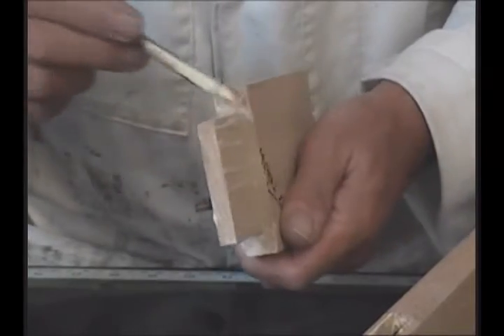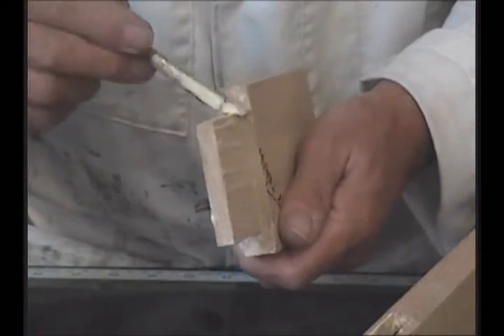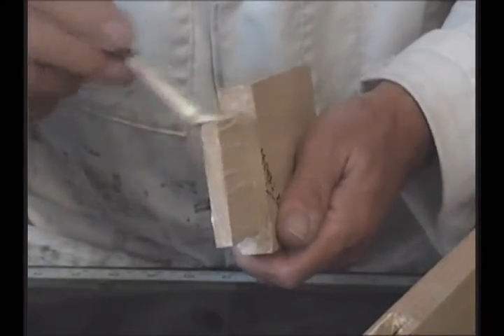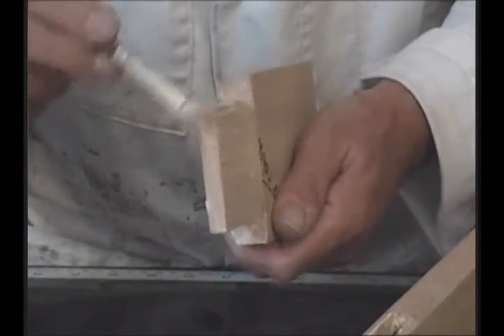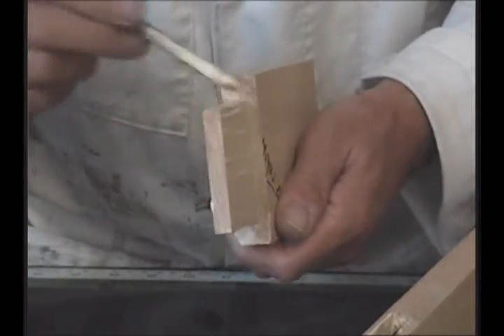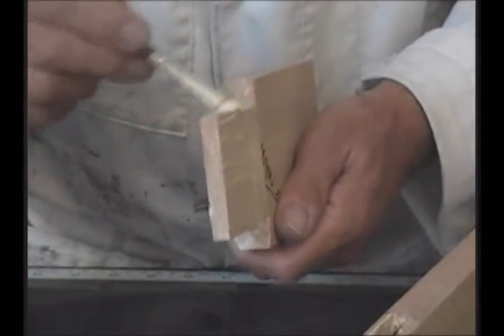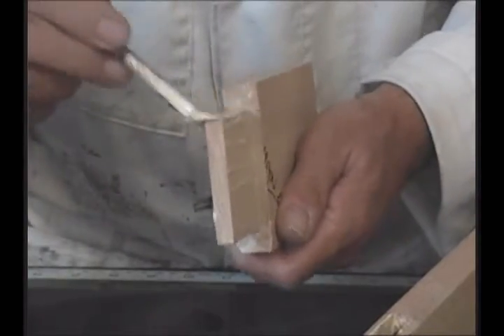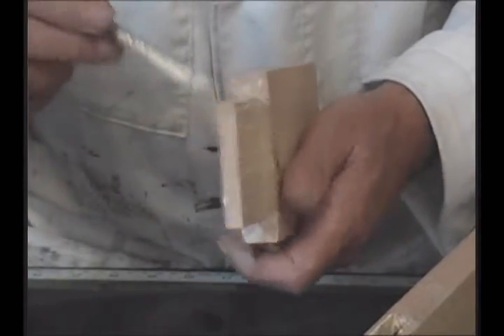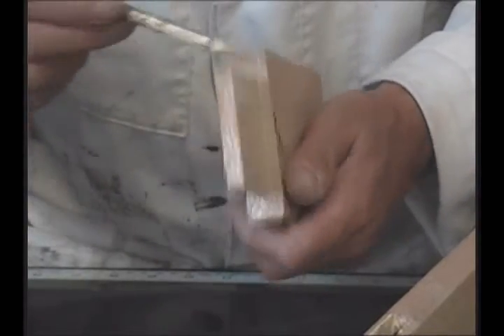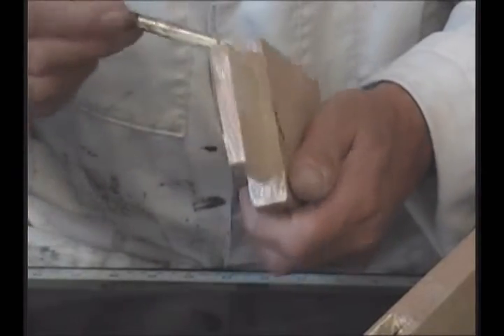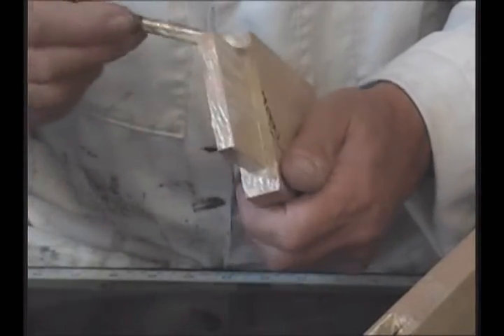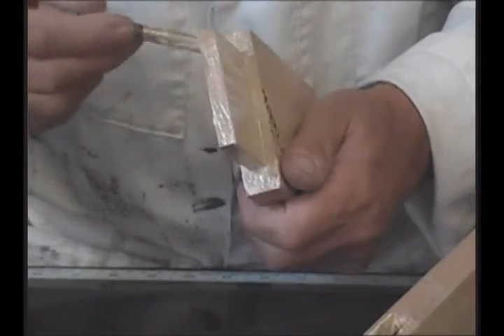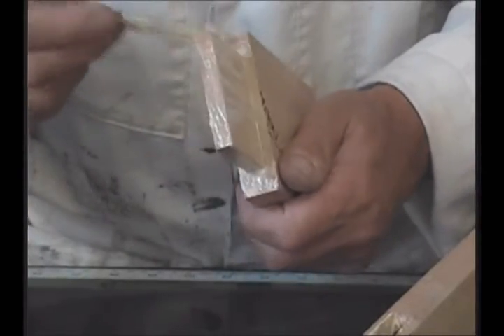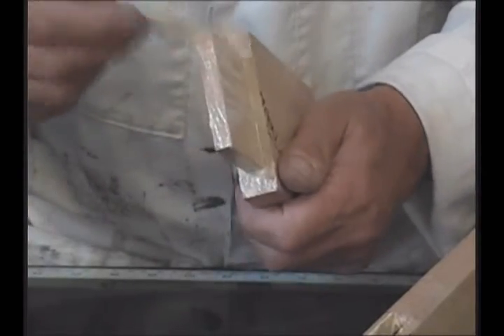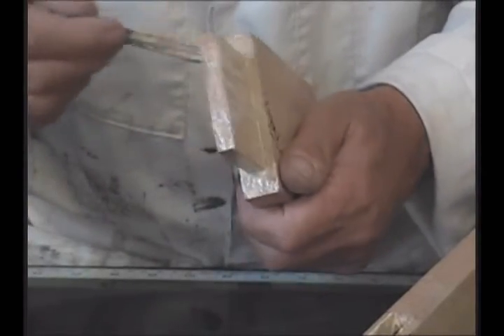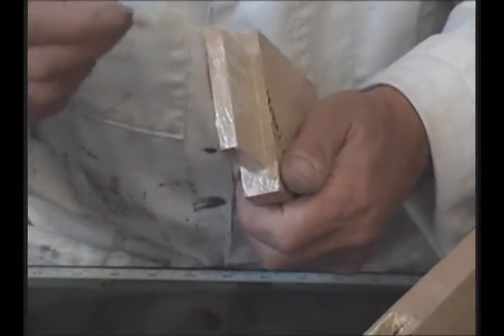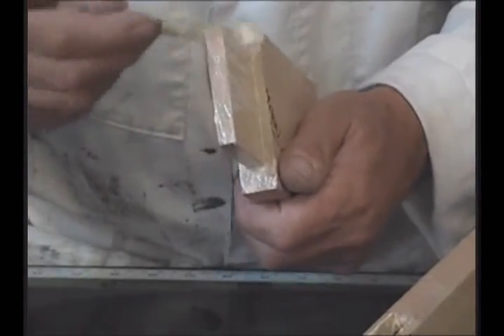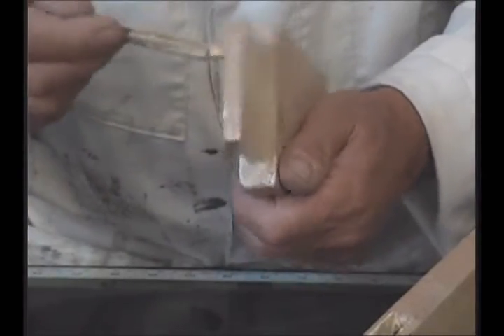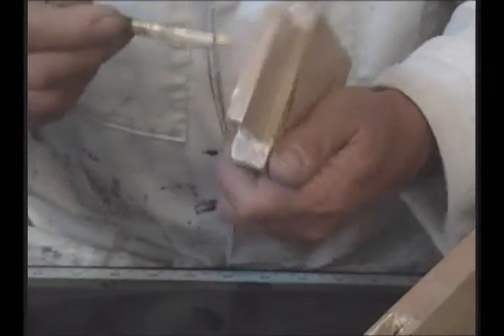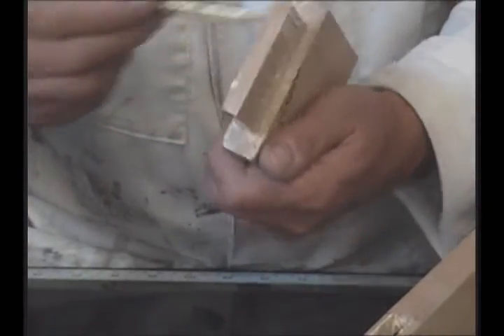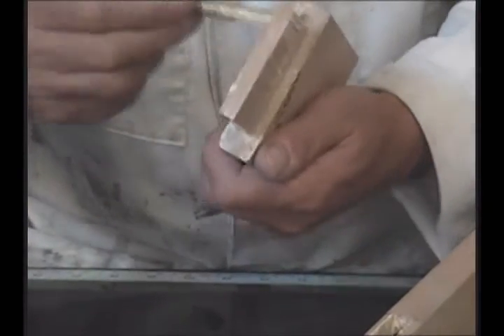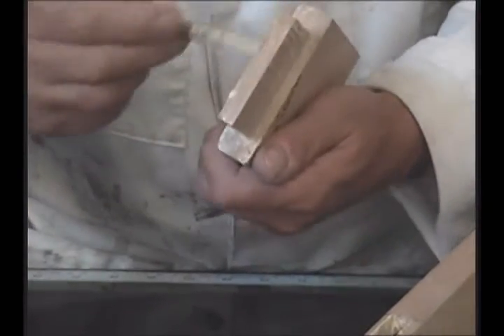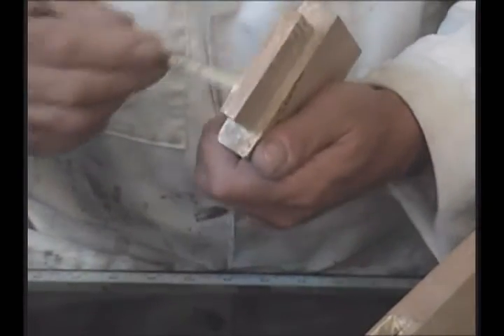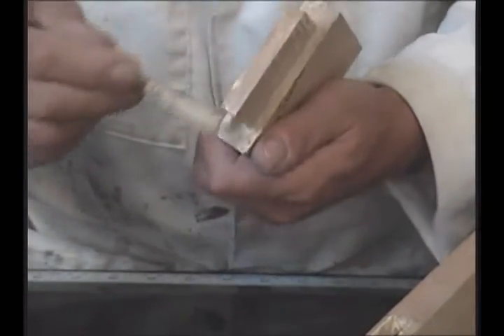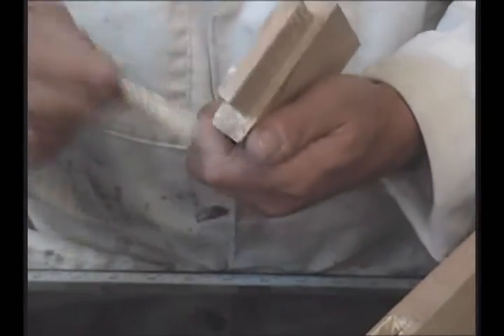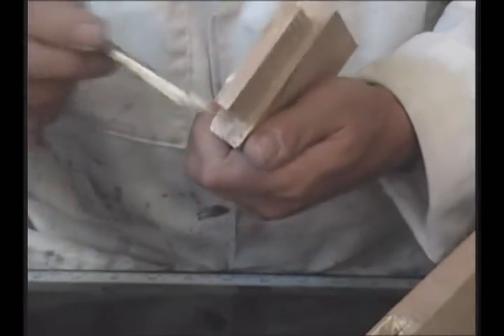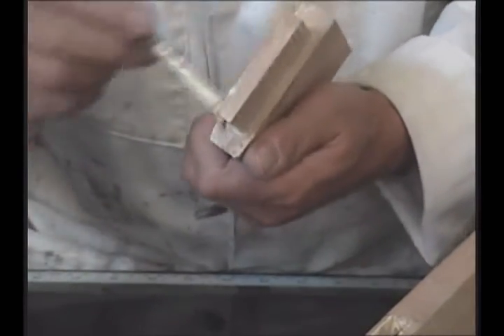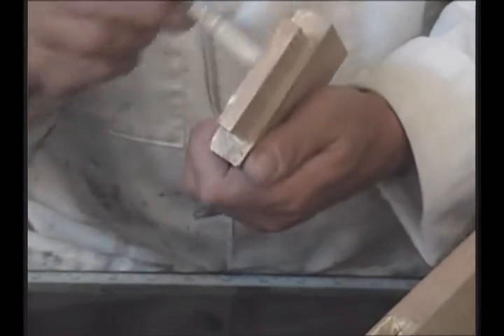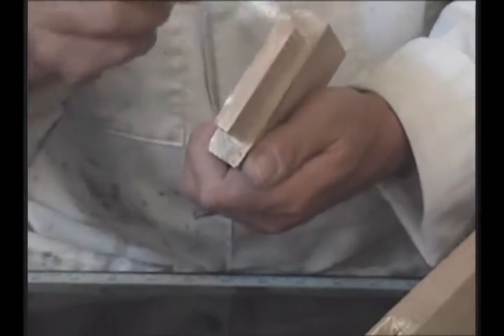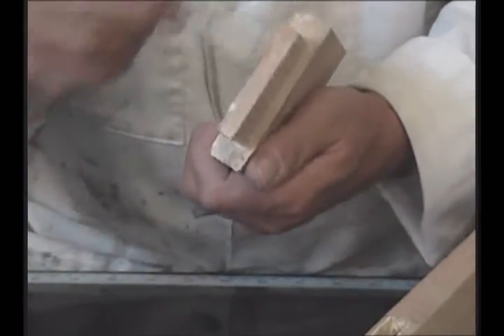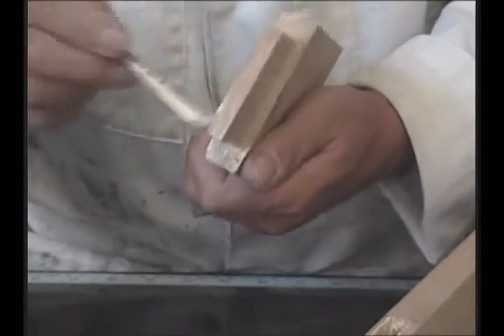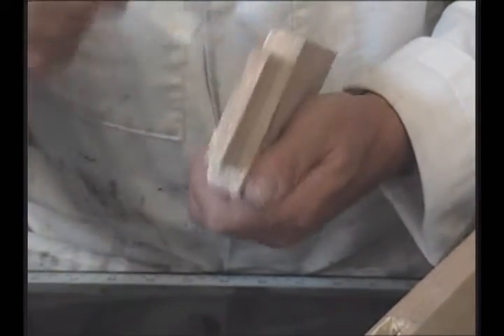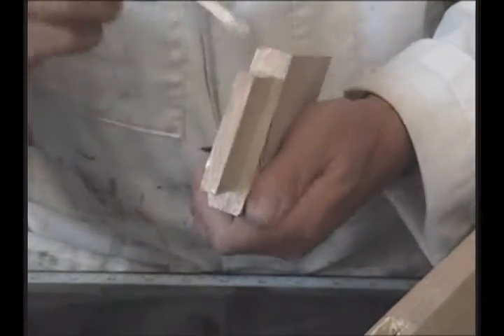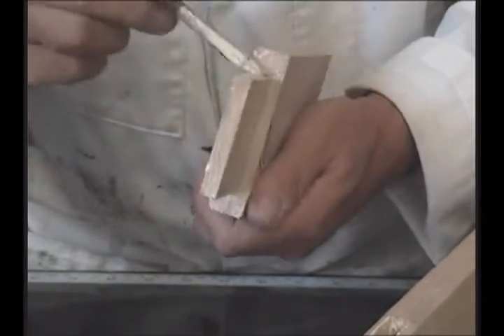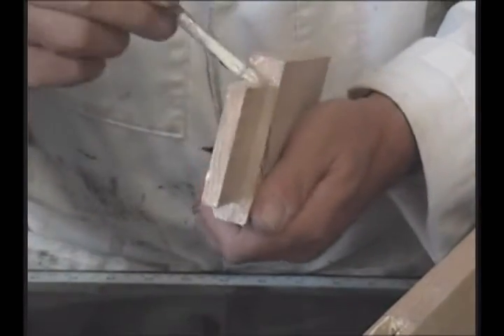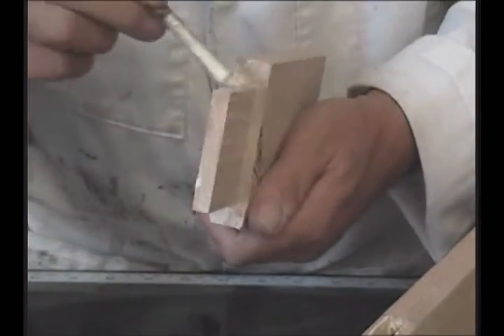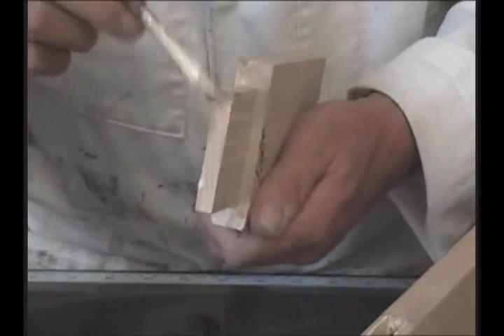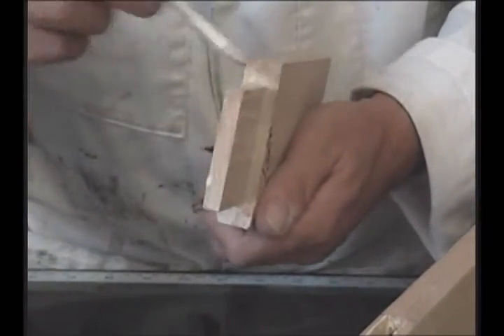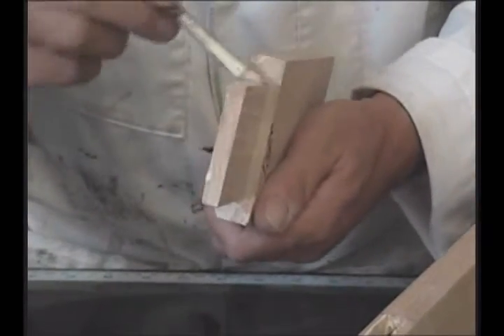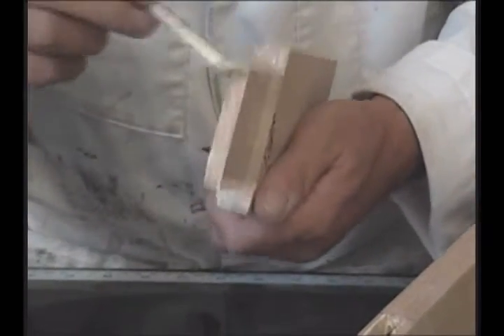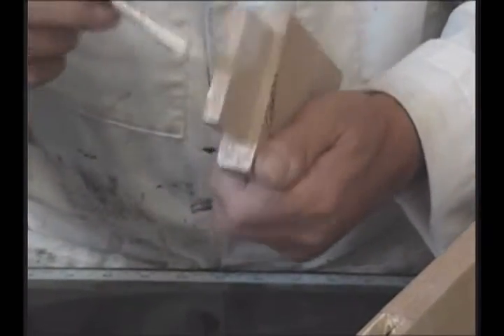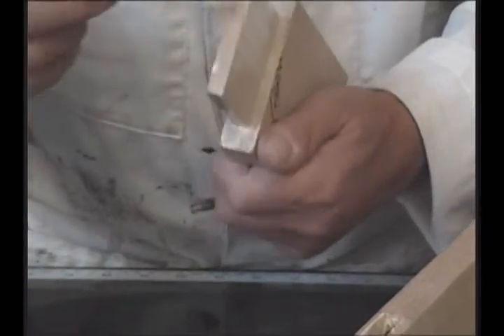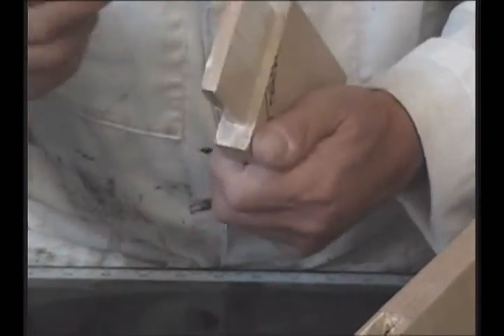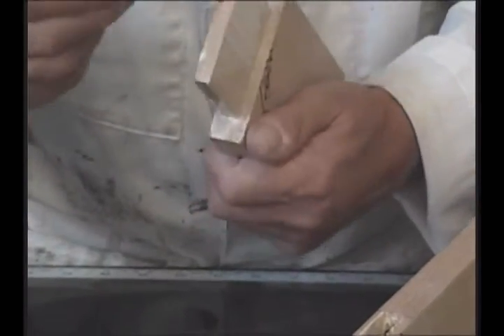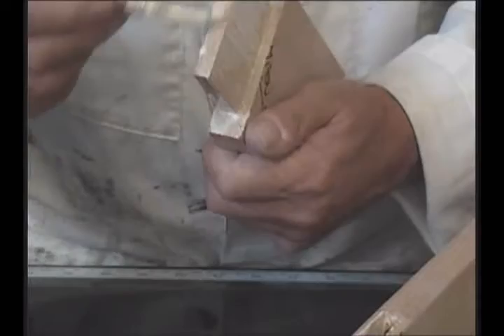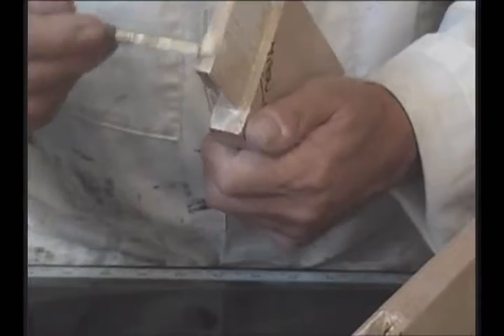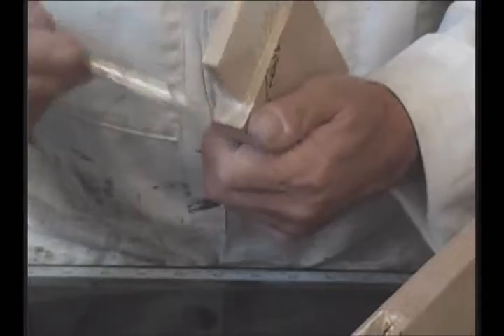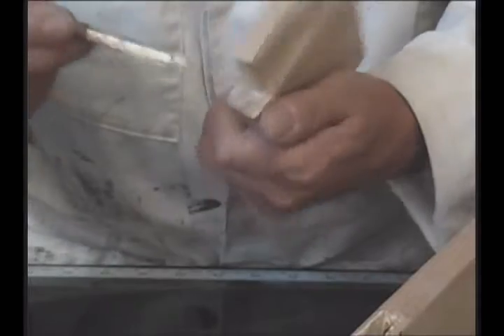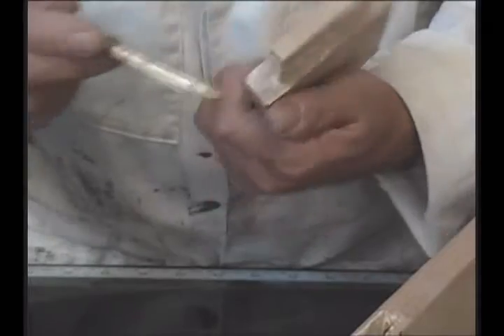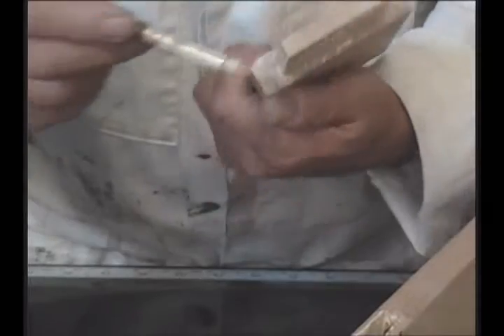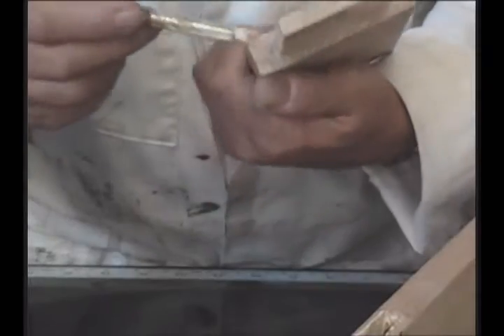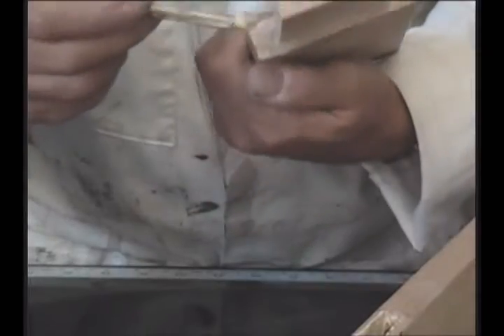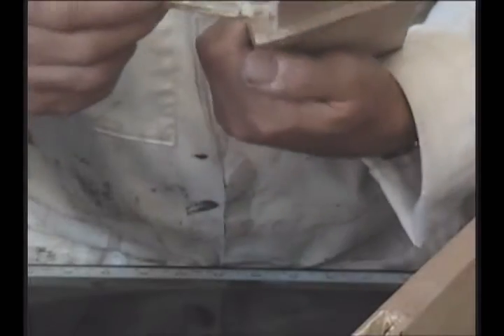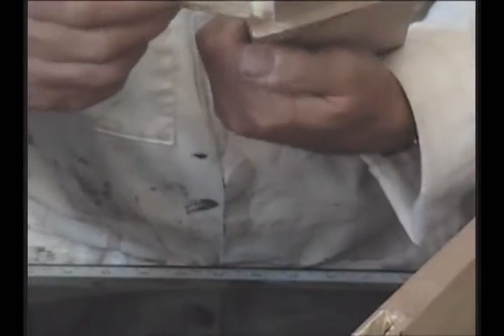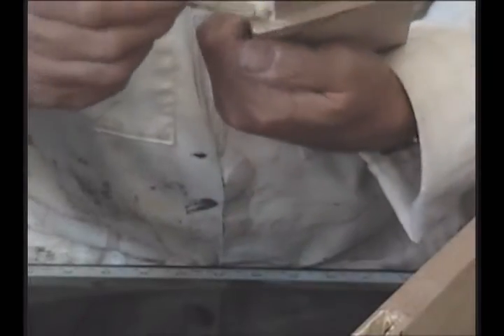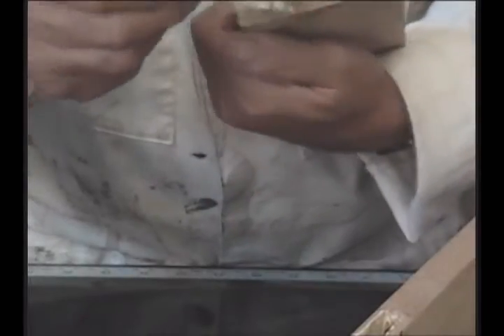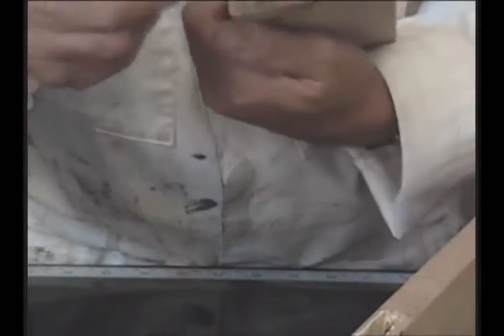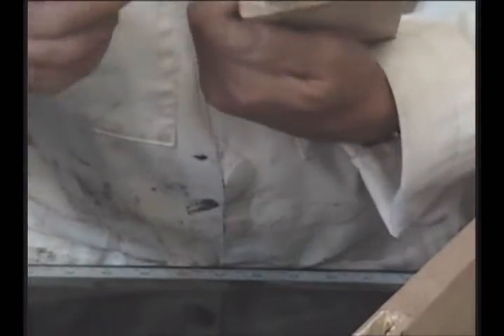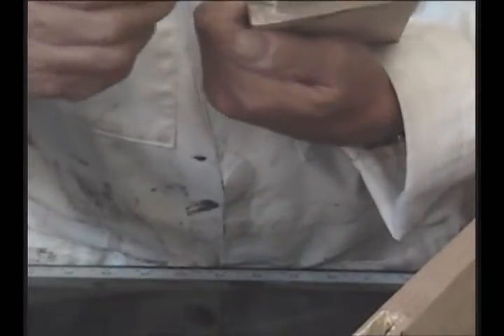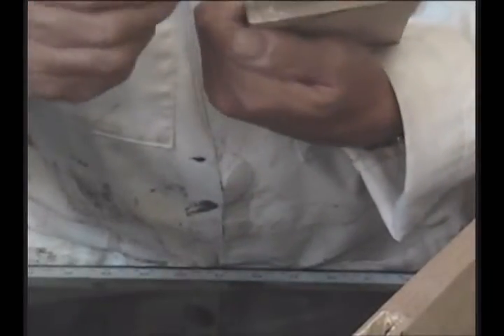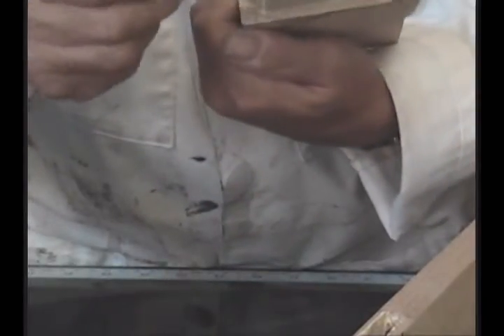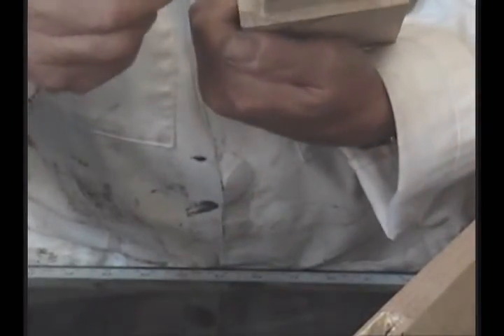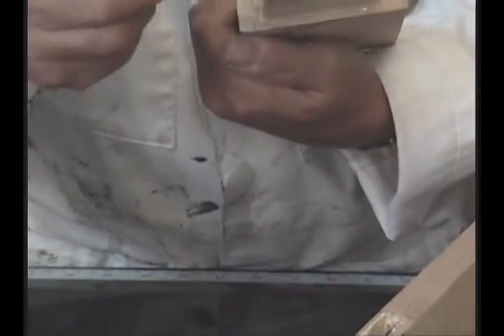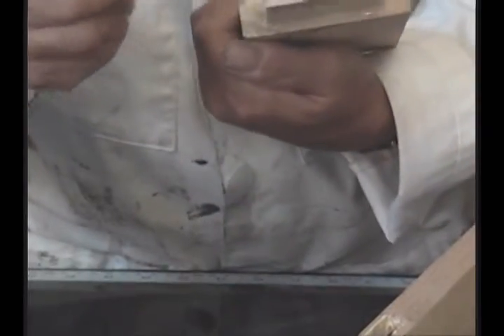Making sure all surfaces are coated in top quality glue.